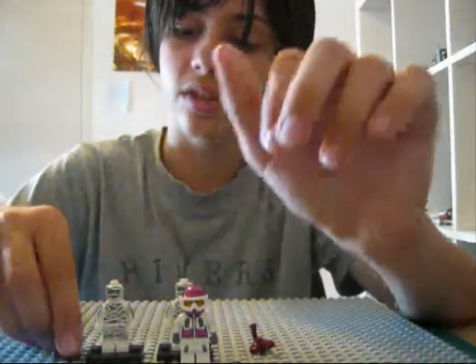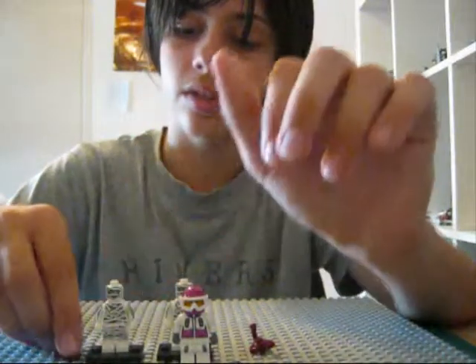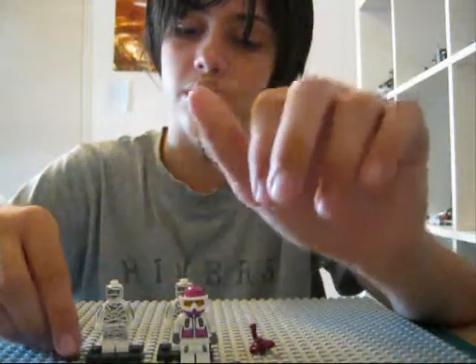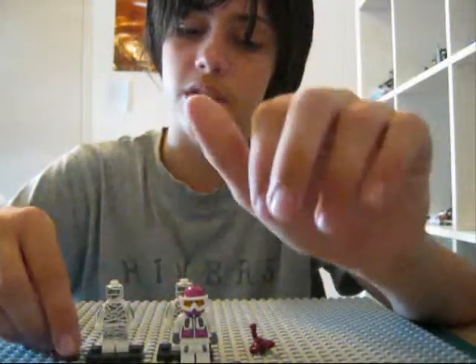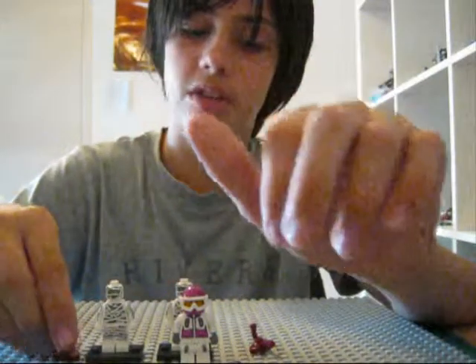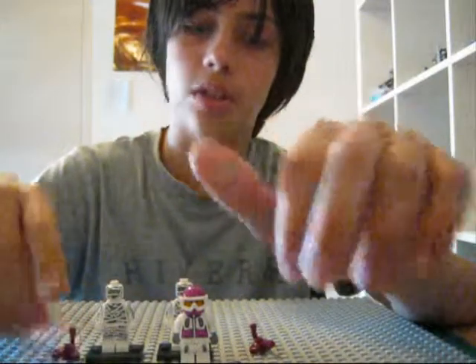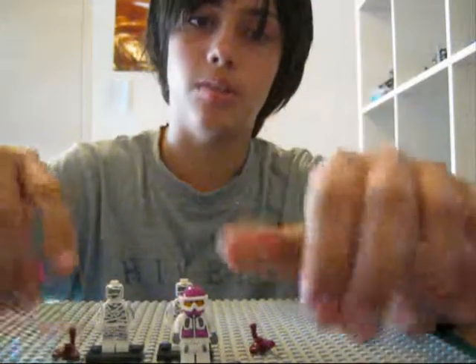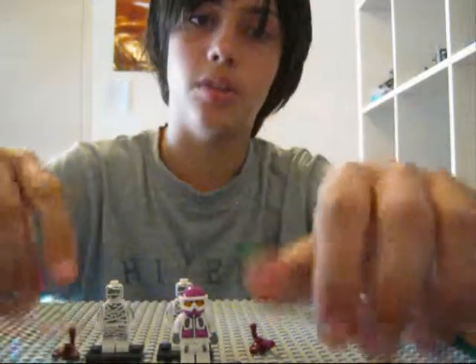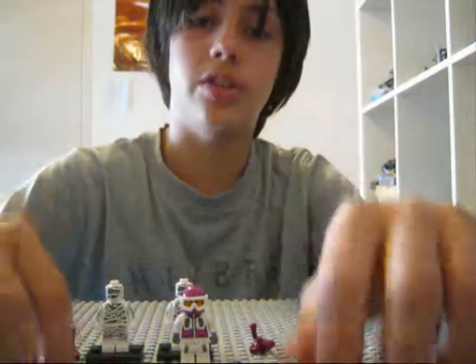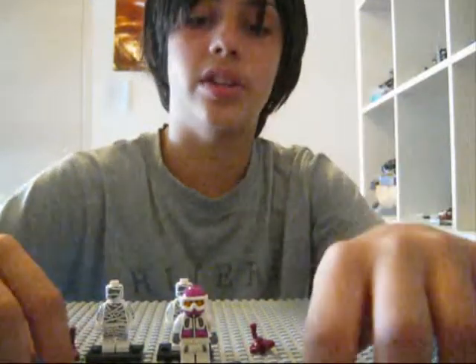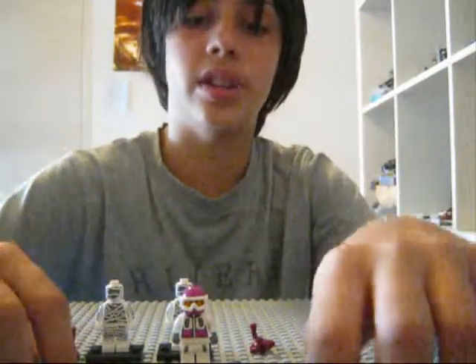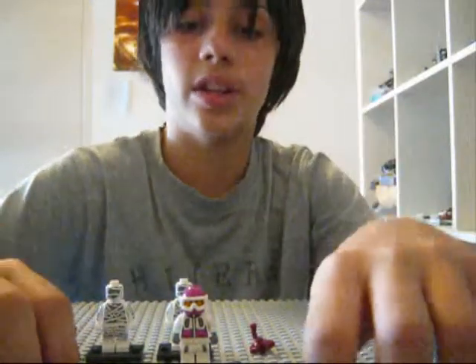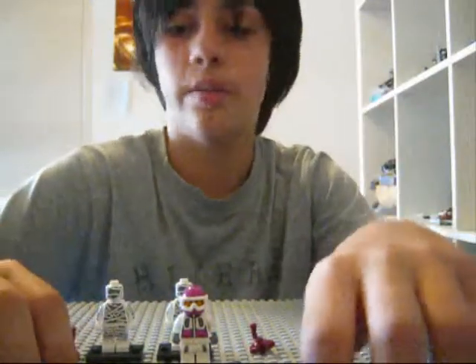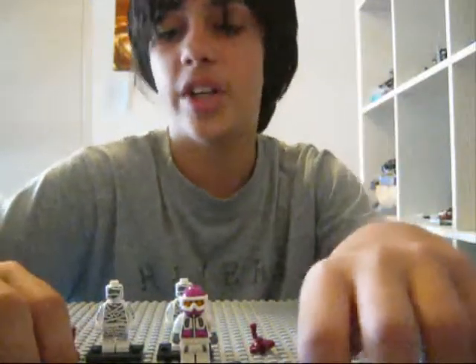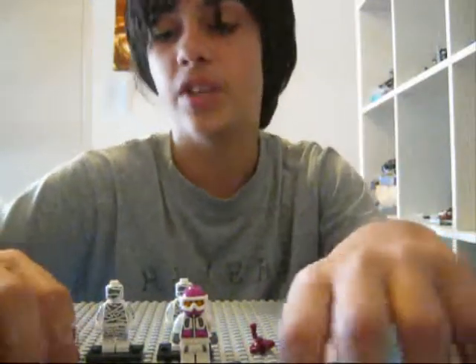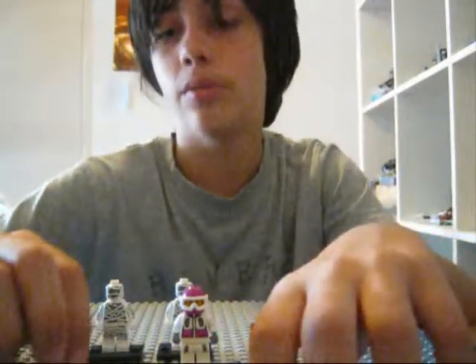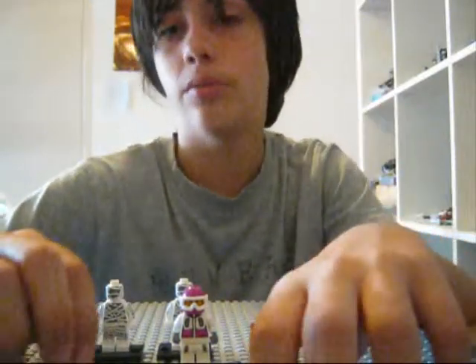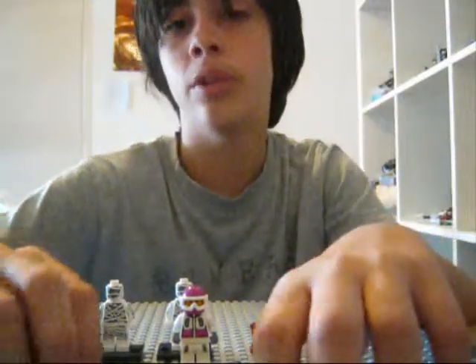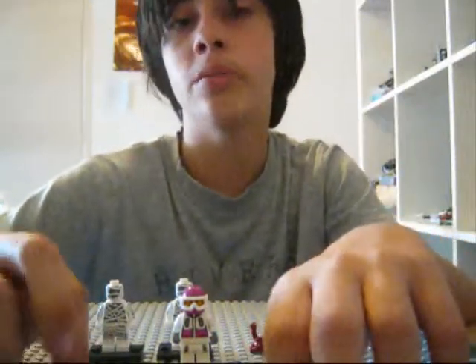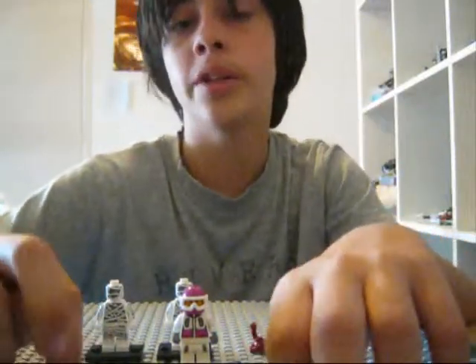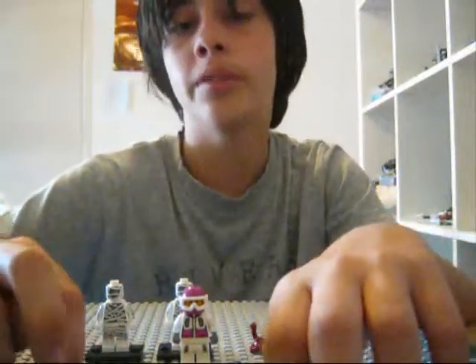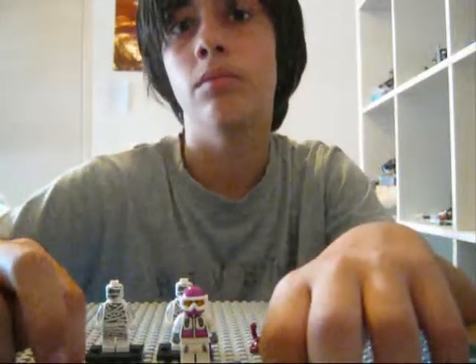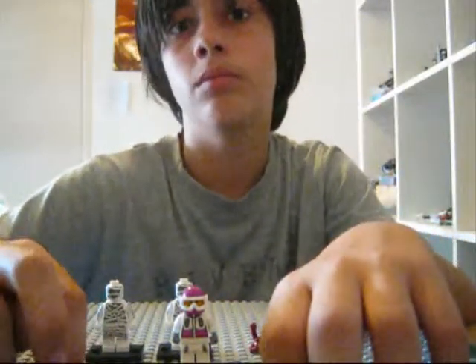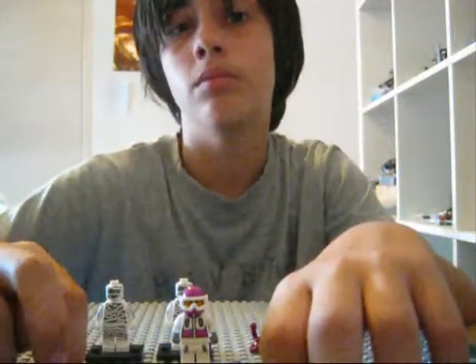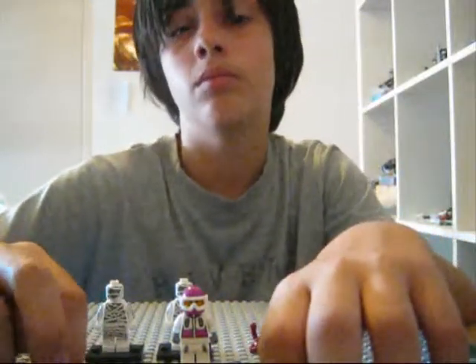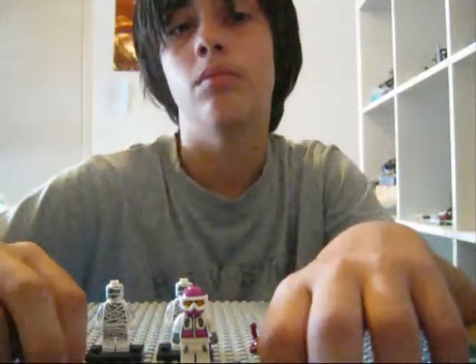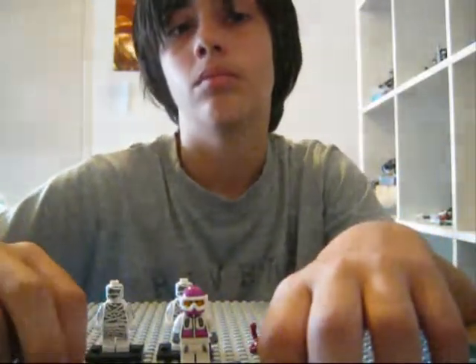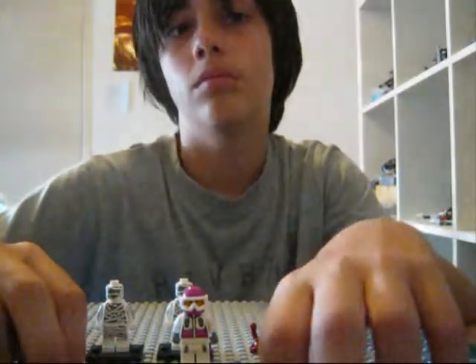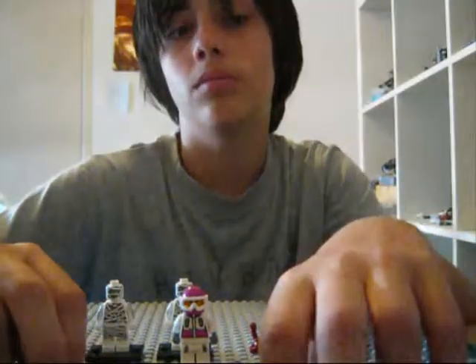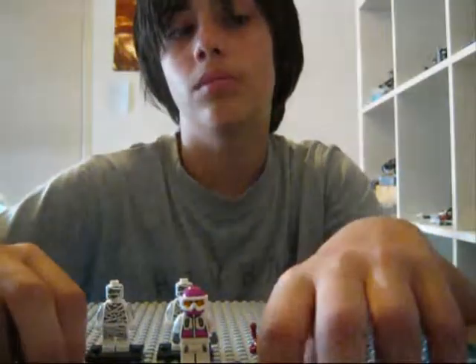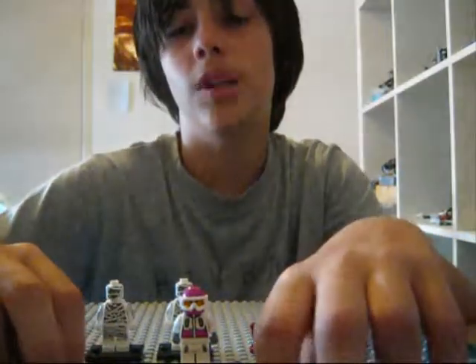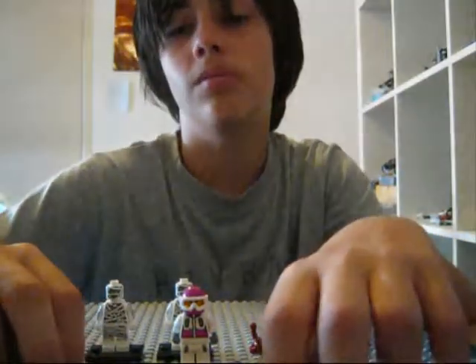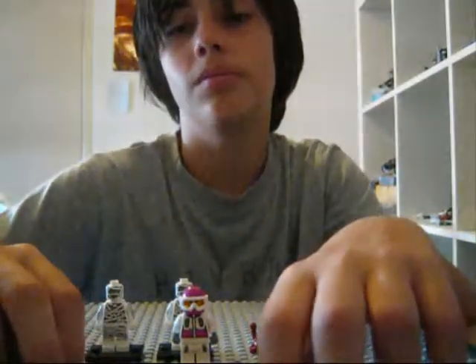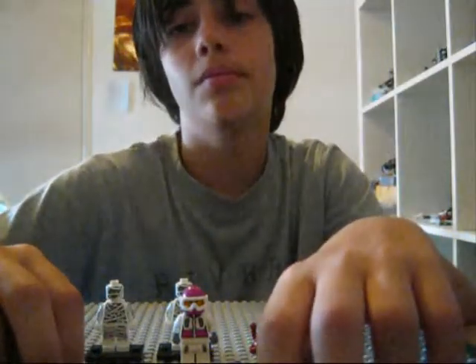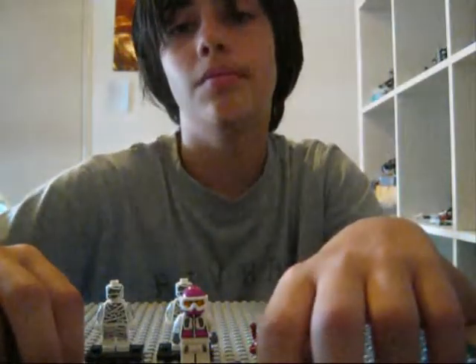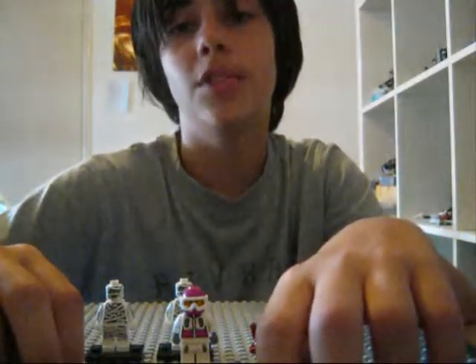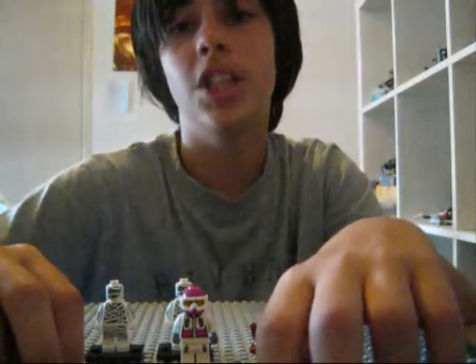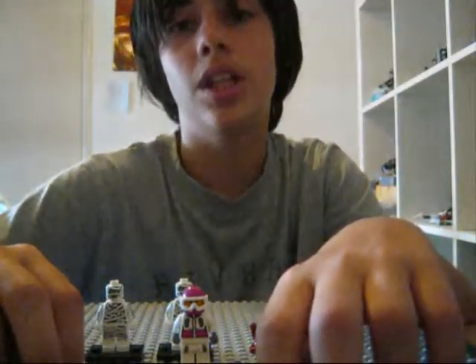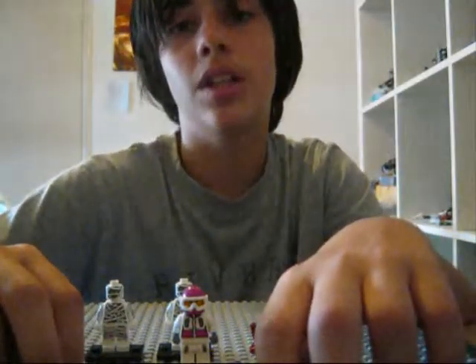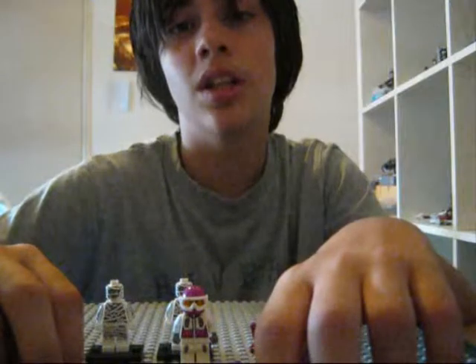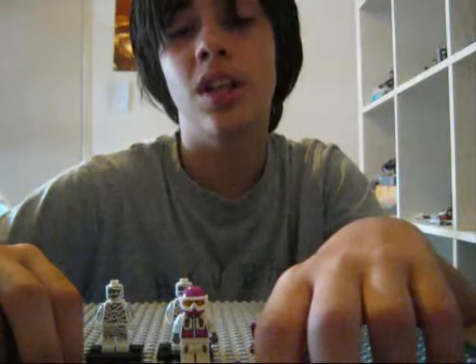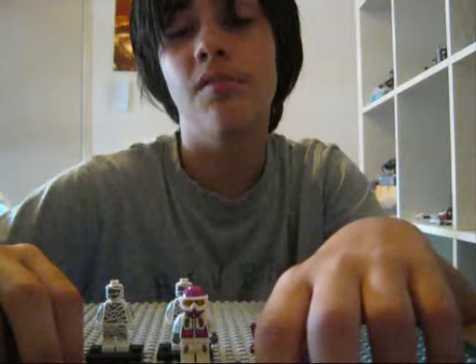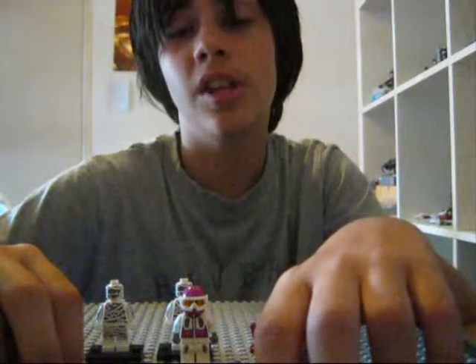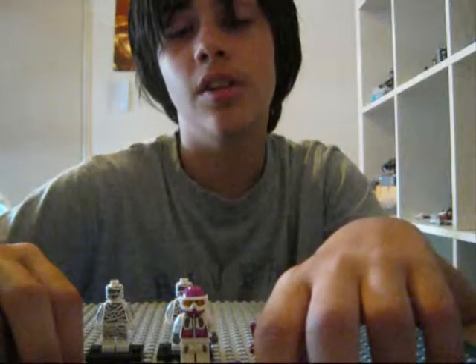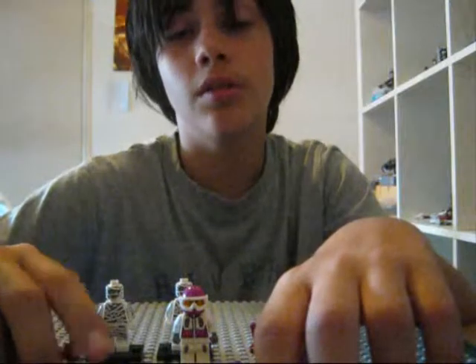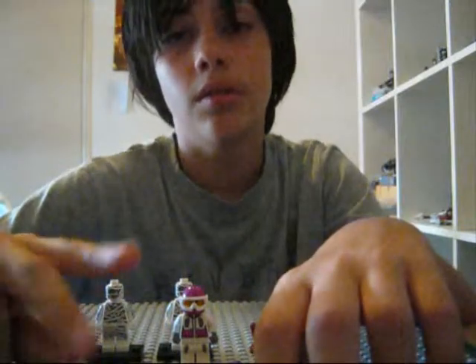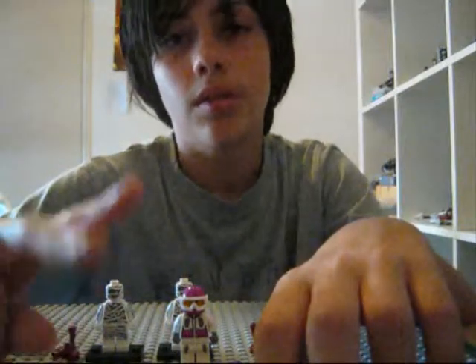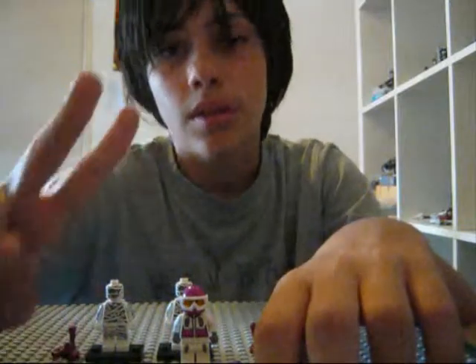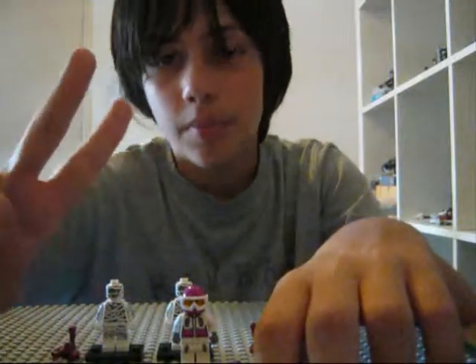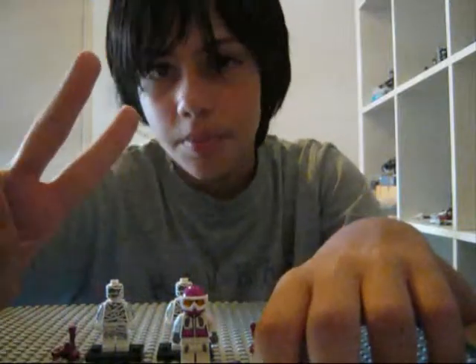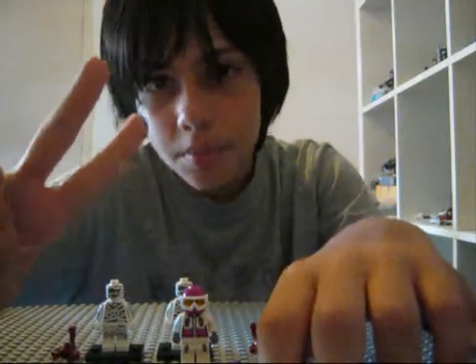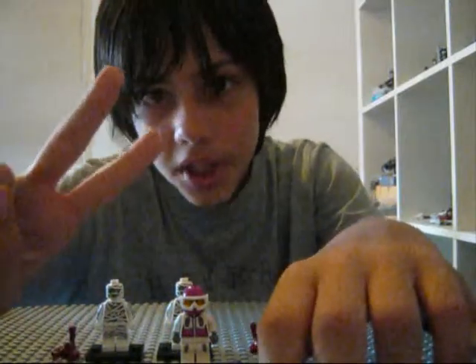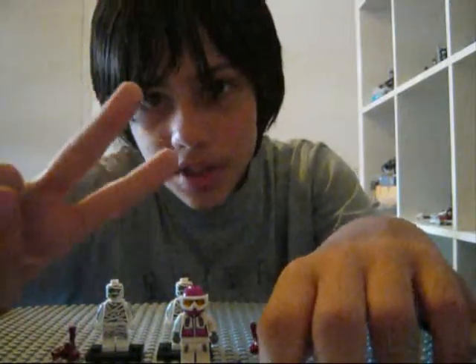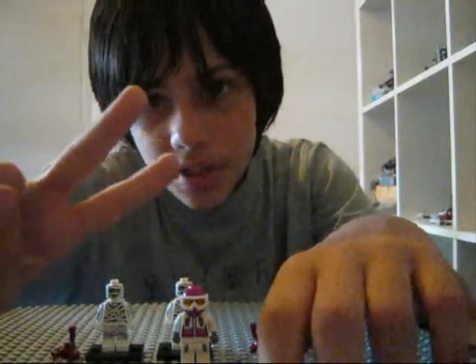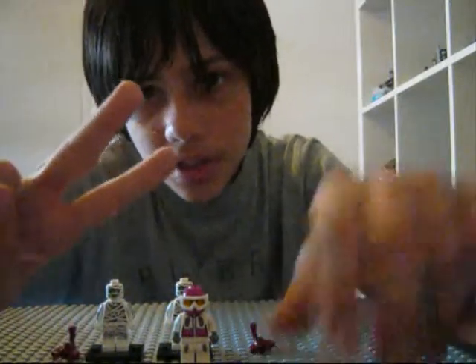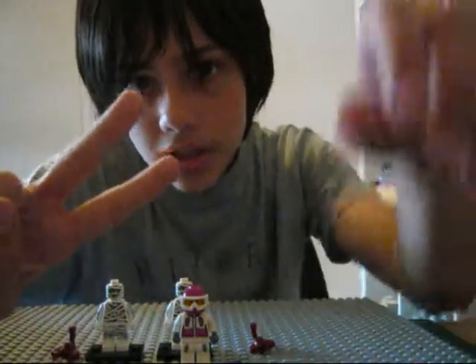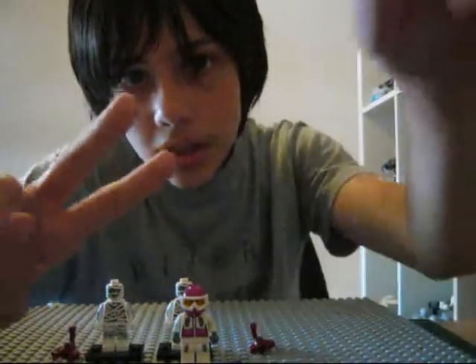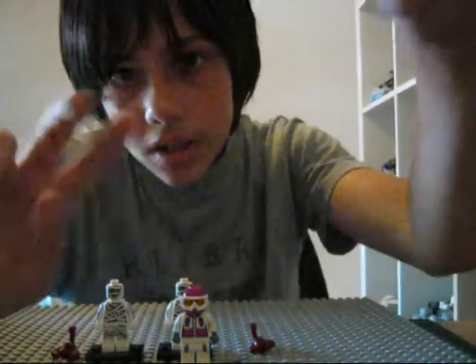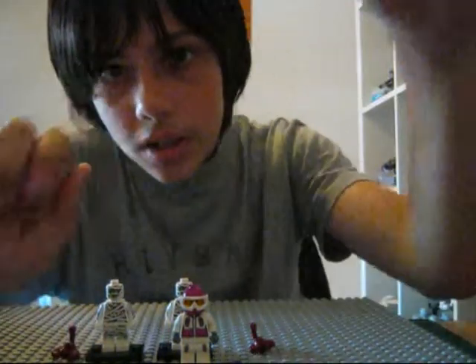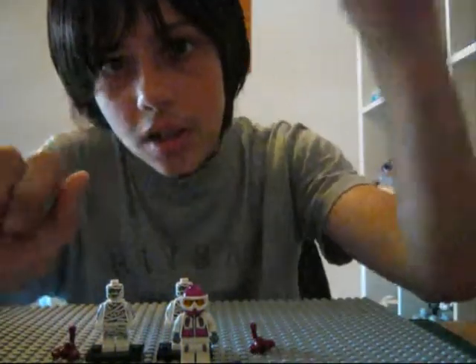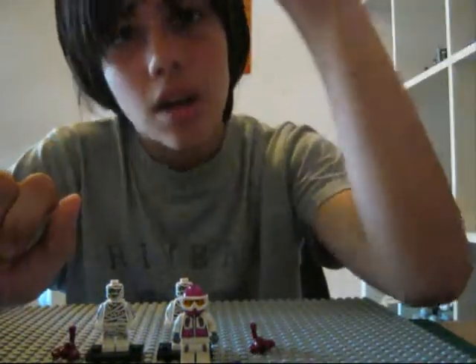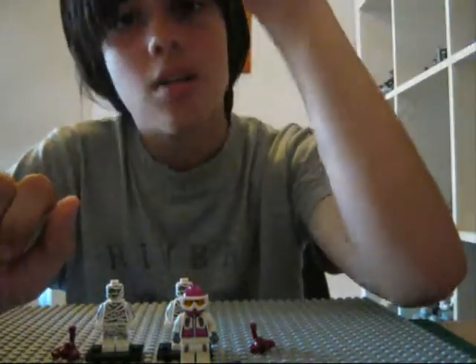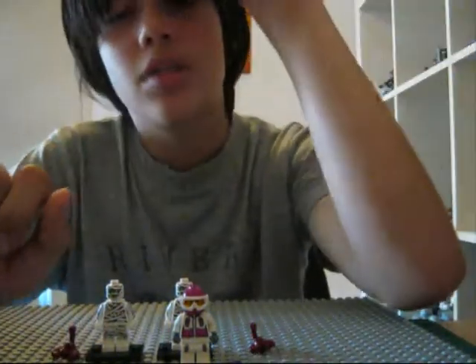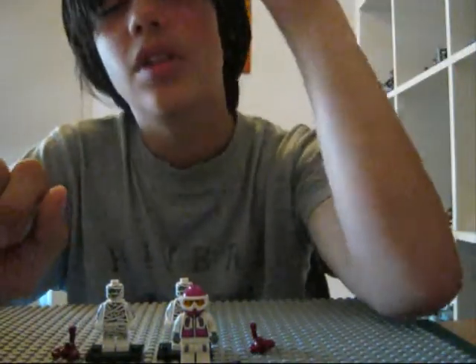It's gonna be a stop motion animation, probably. See you in the next video. Peace.